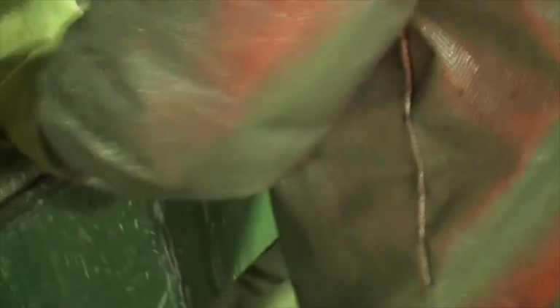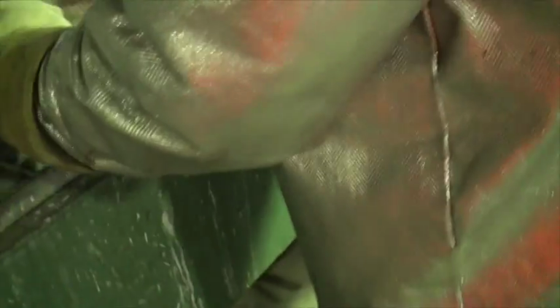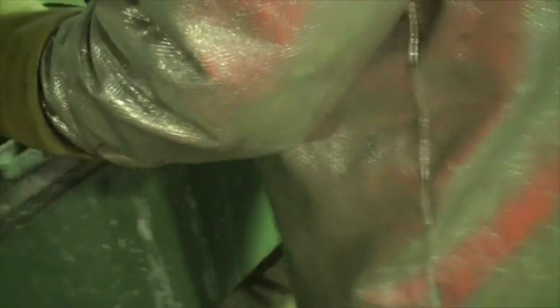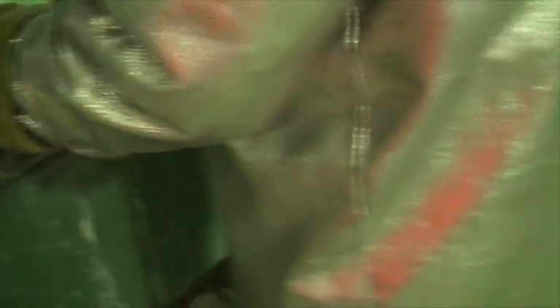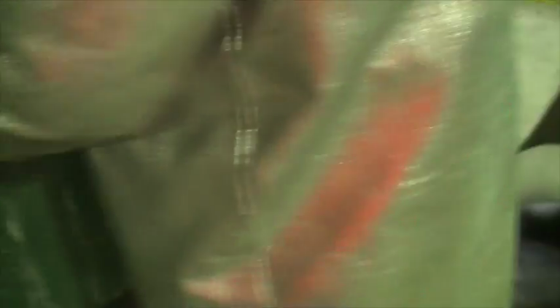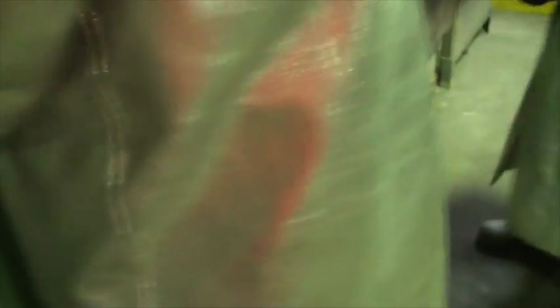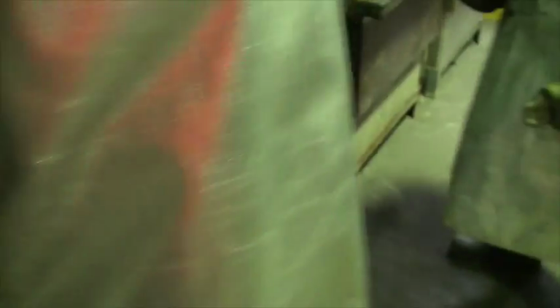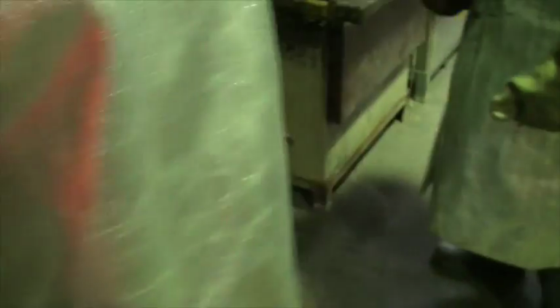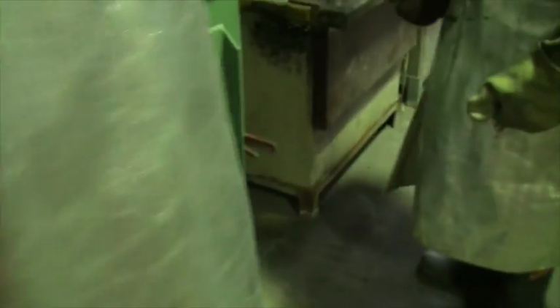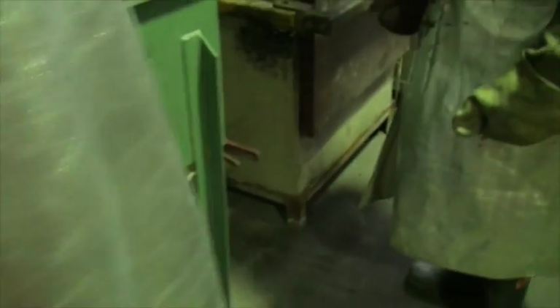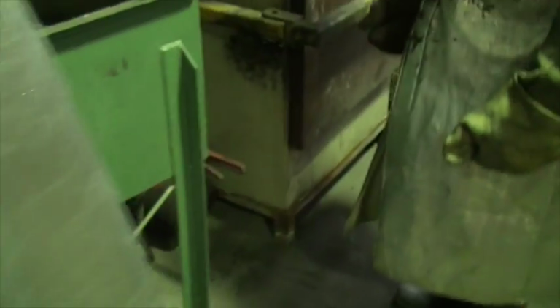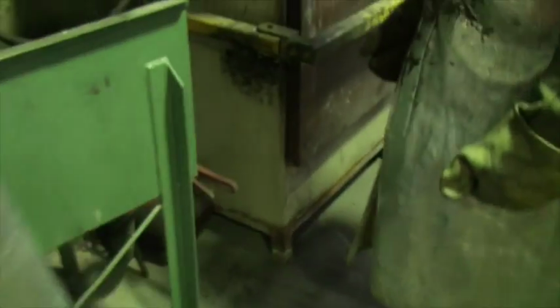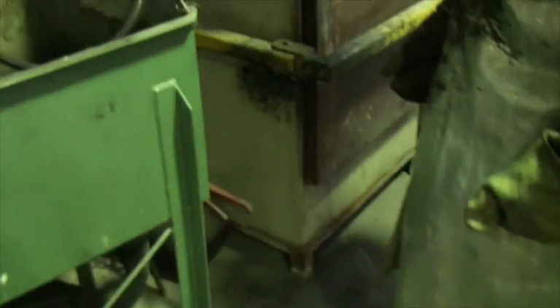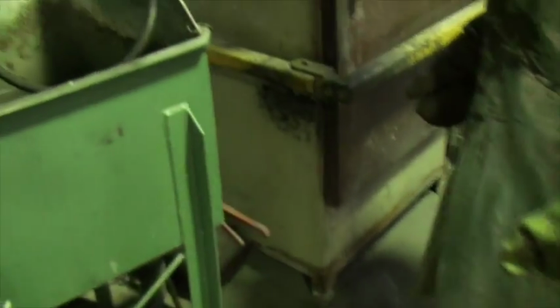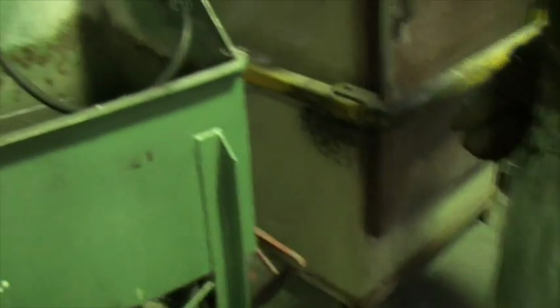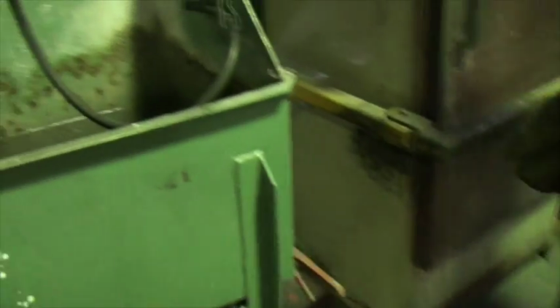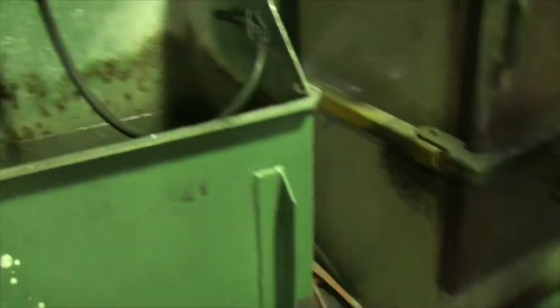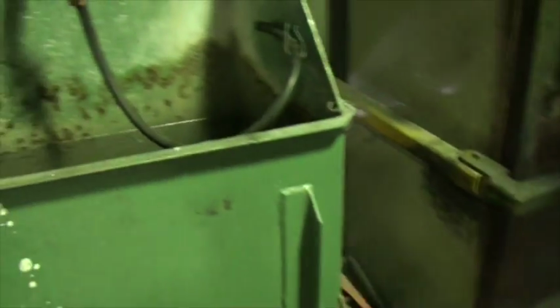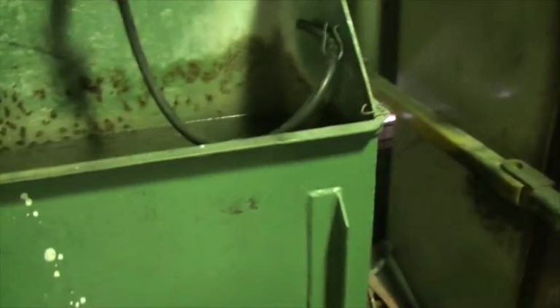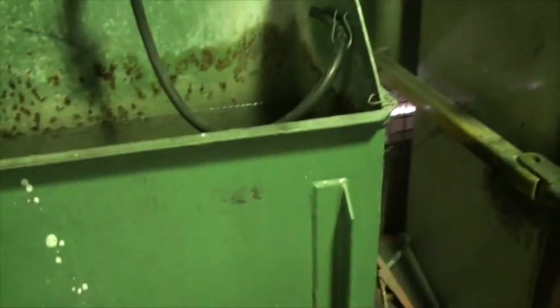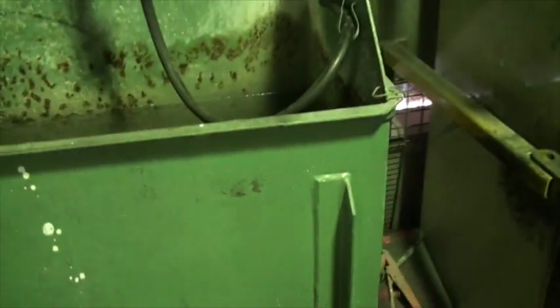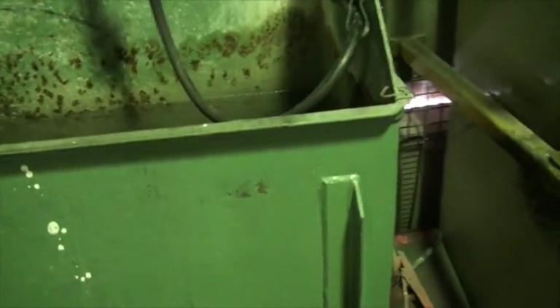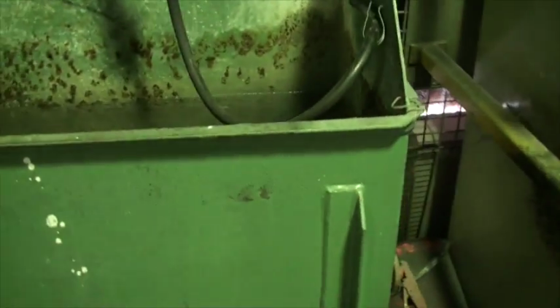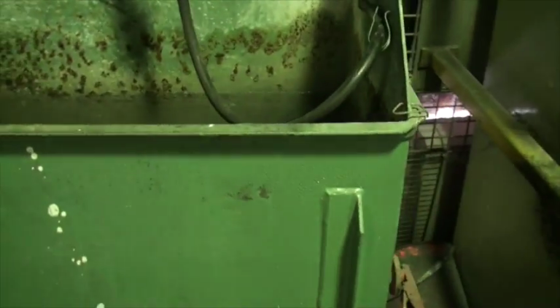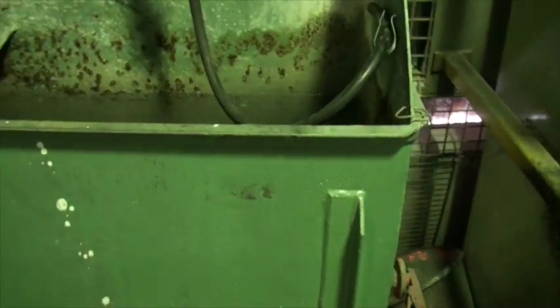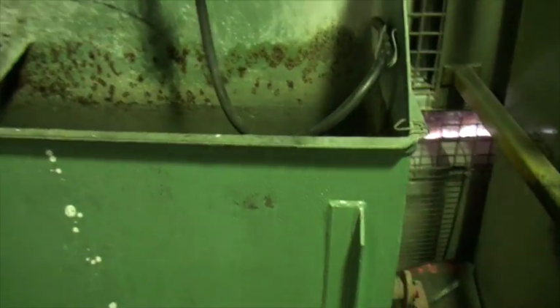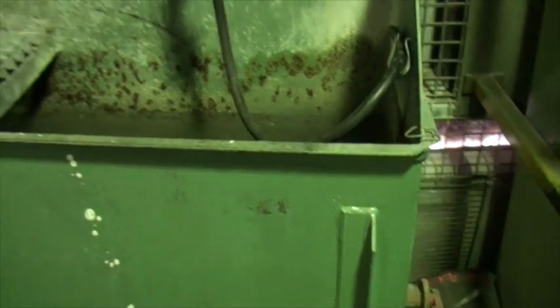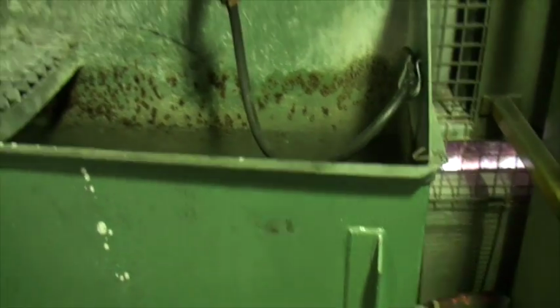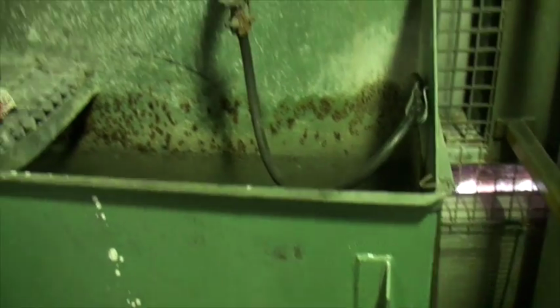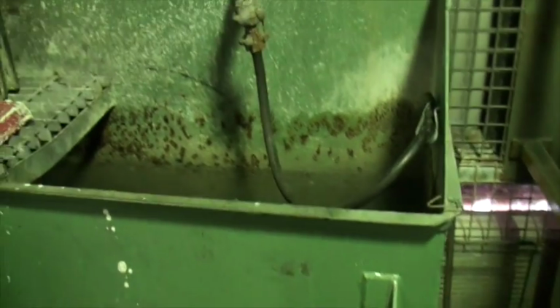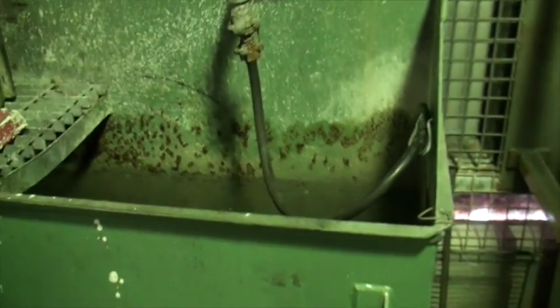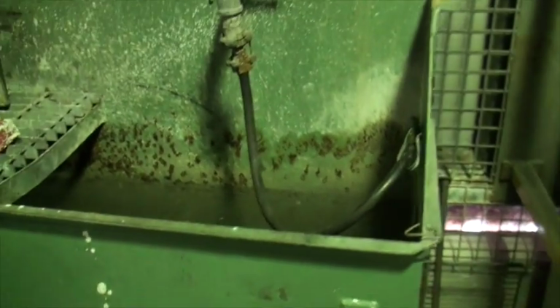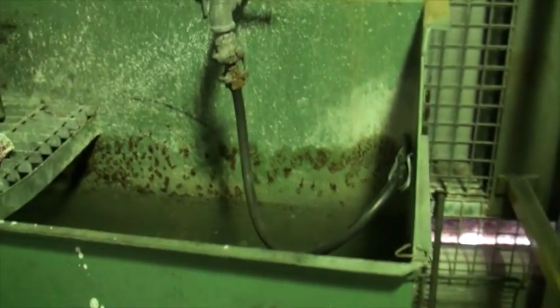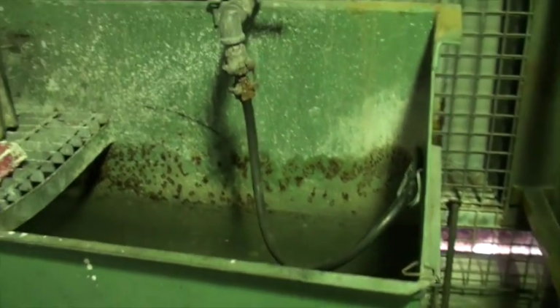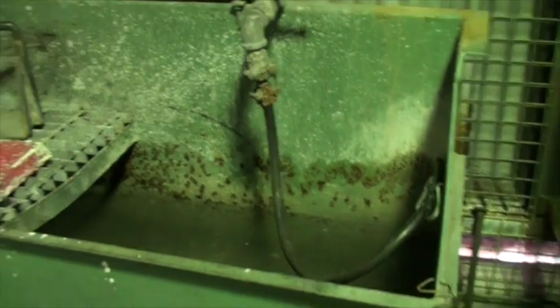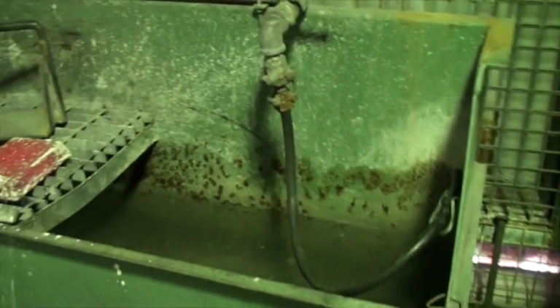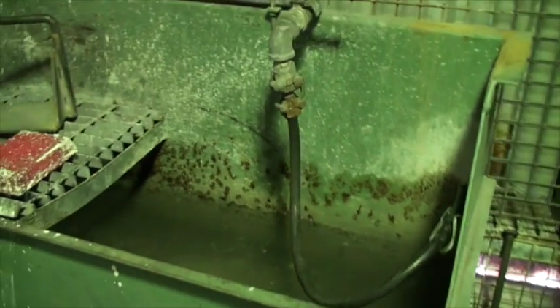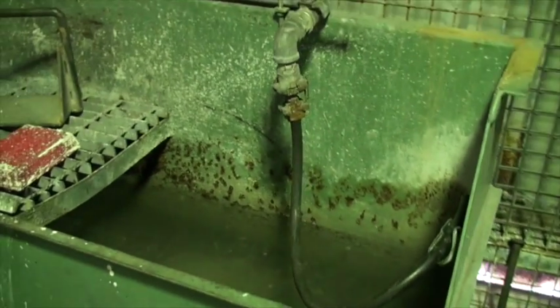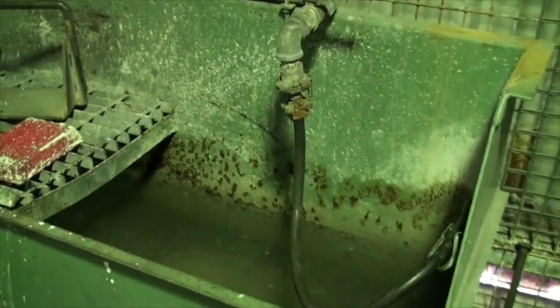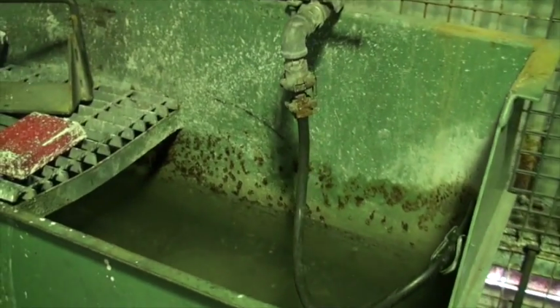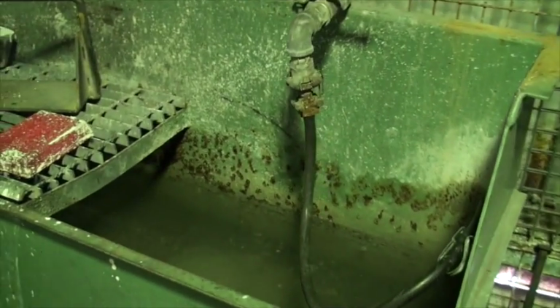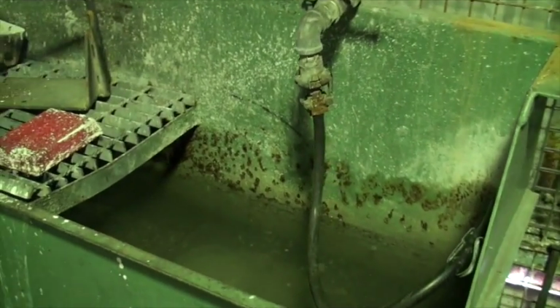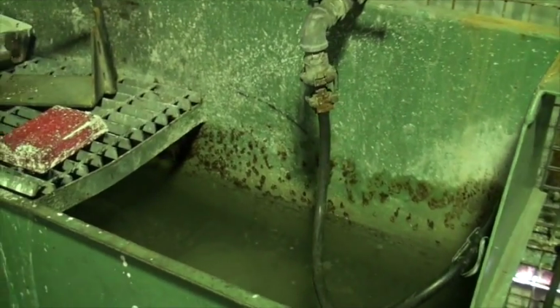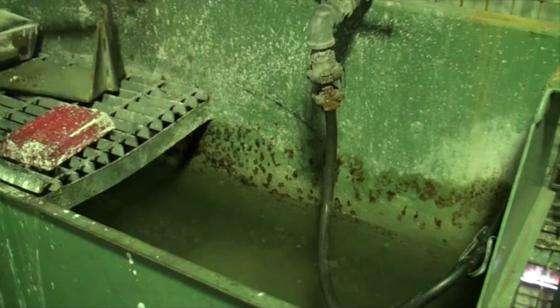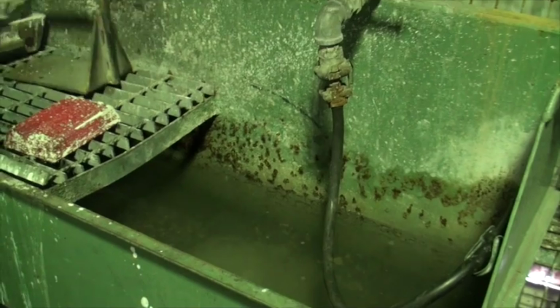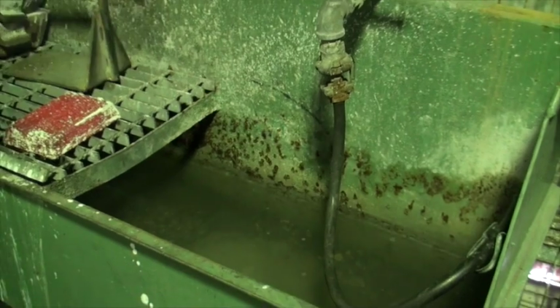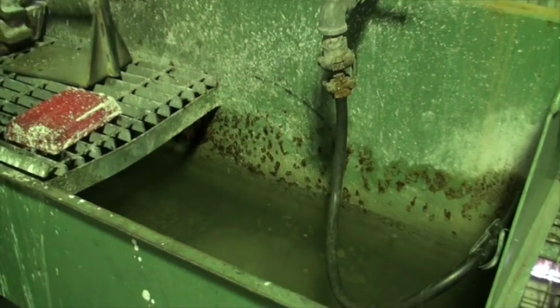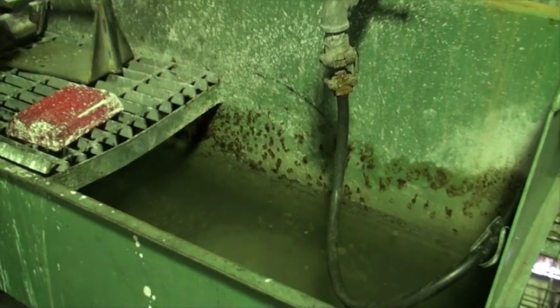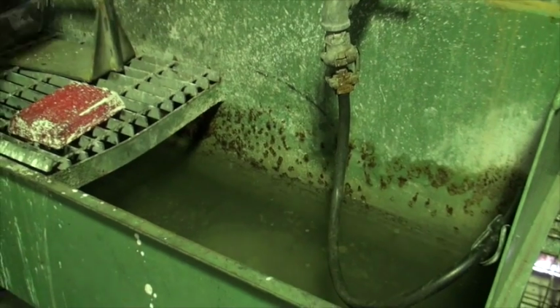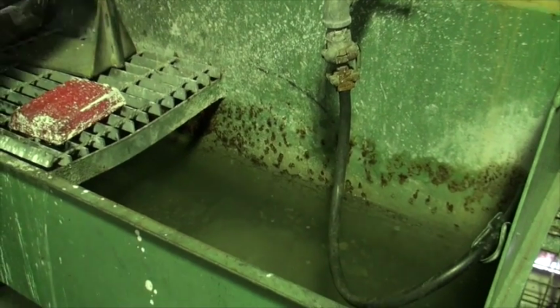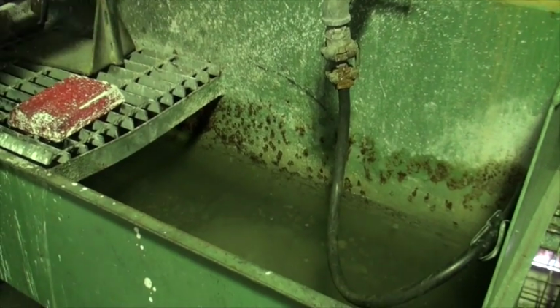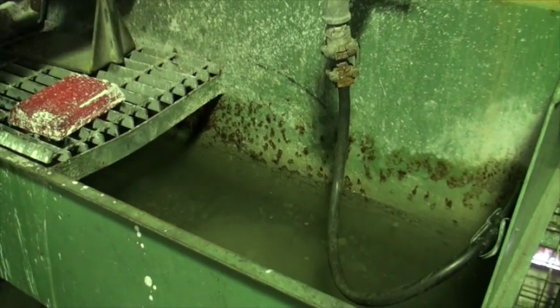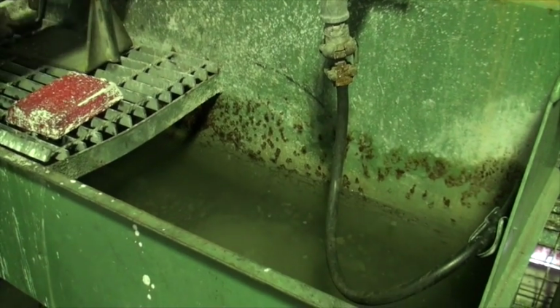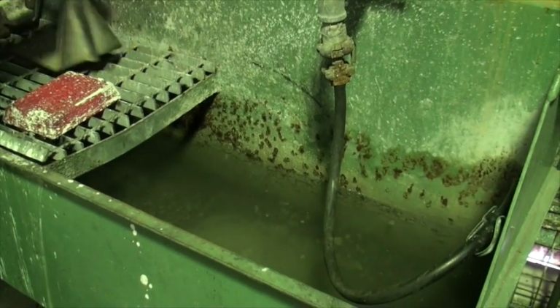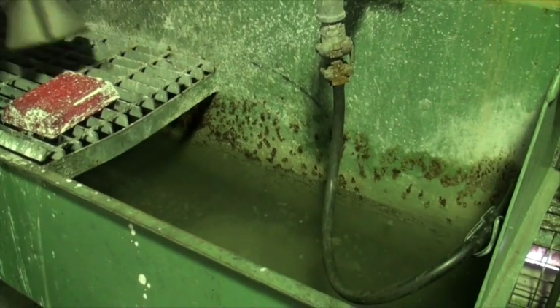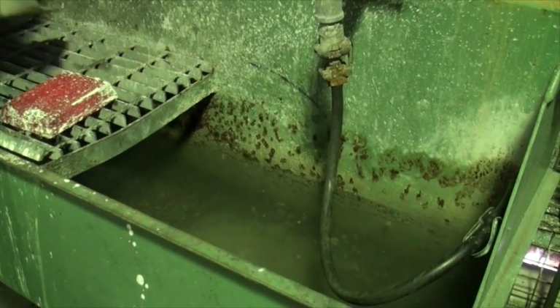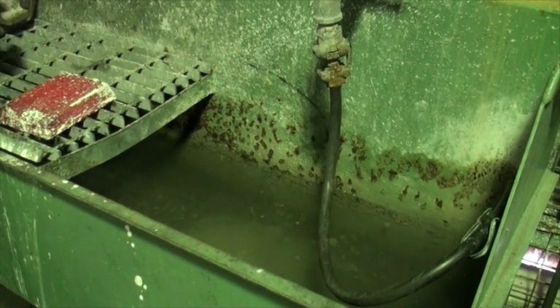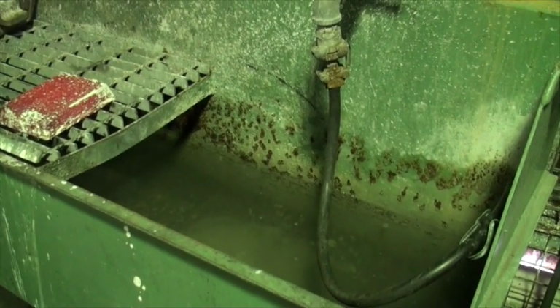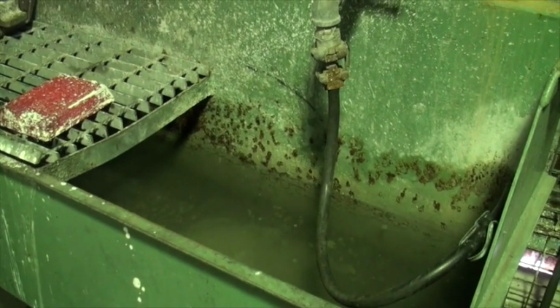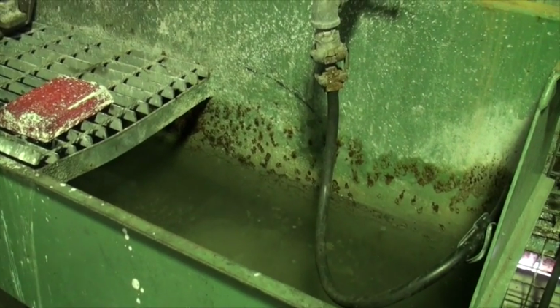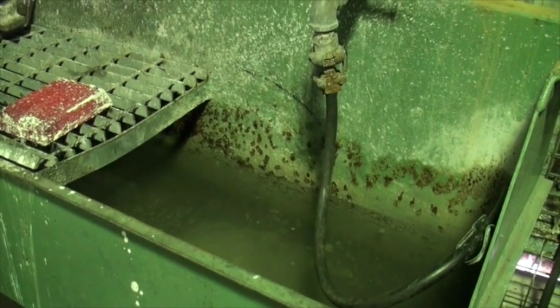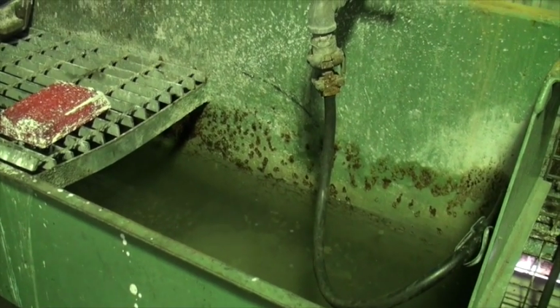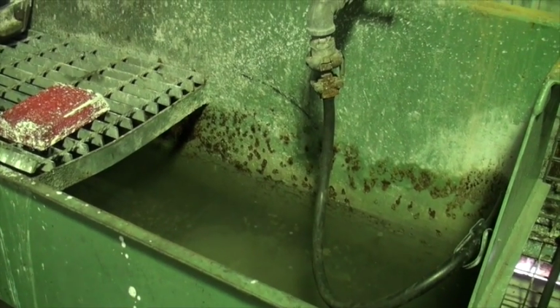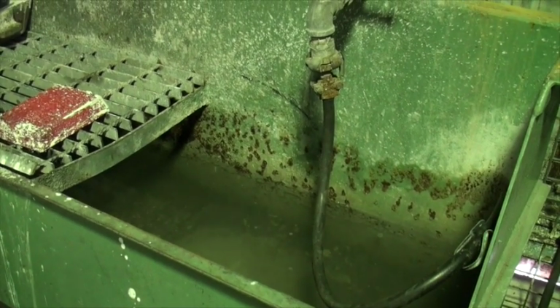The red hot bar of gold is then placed in a water bath to cool it prior to the bar being cleaned and stamped.